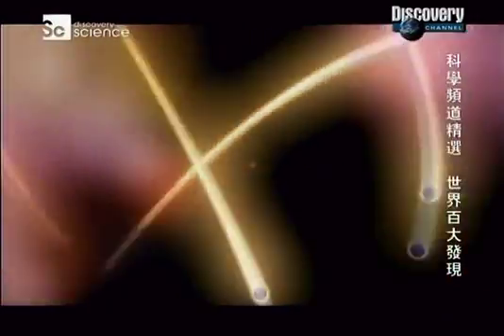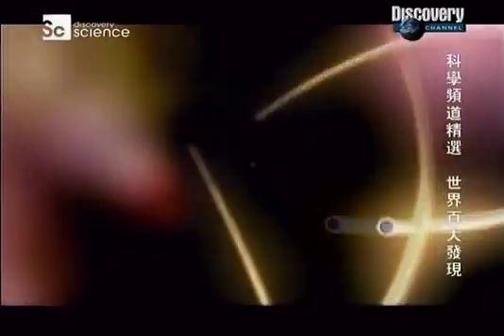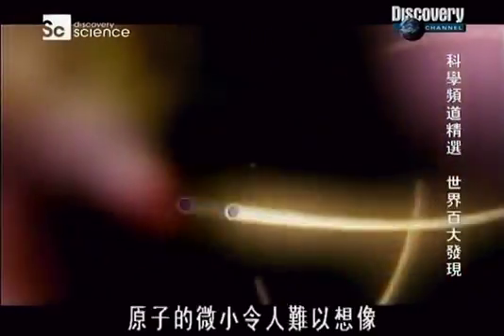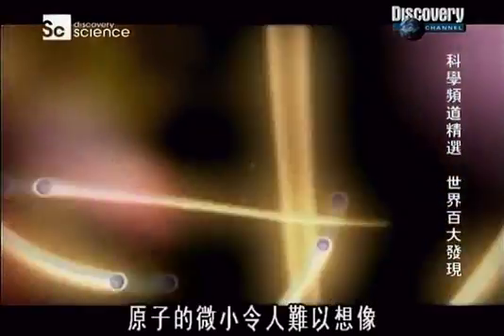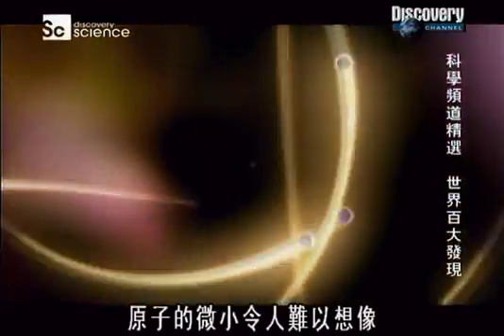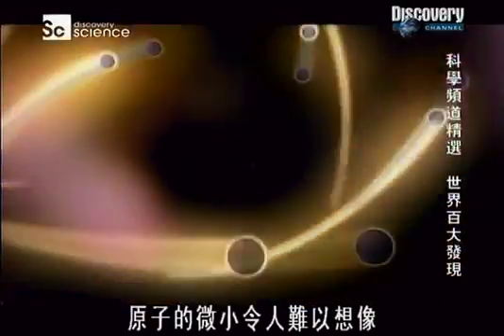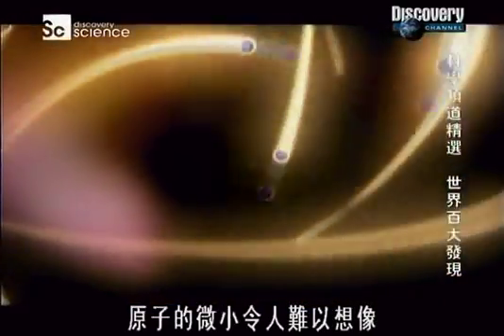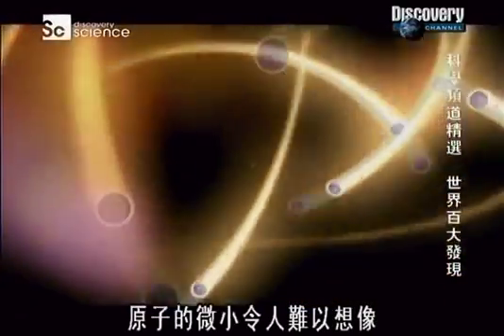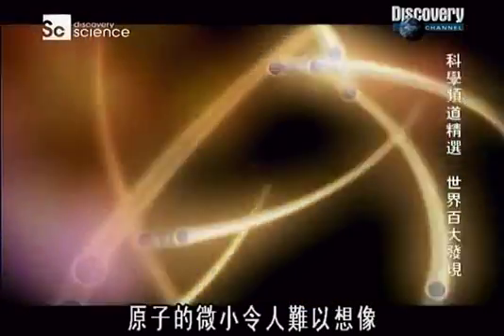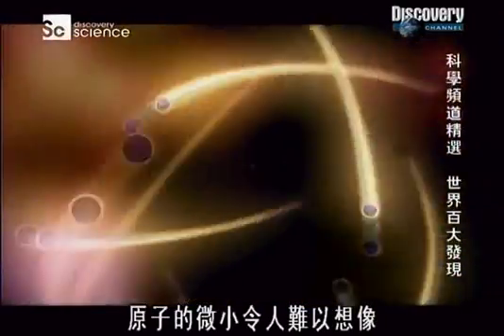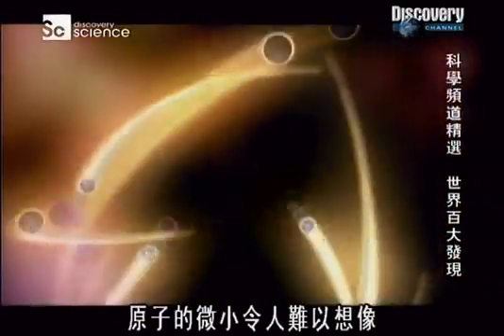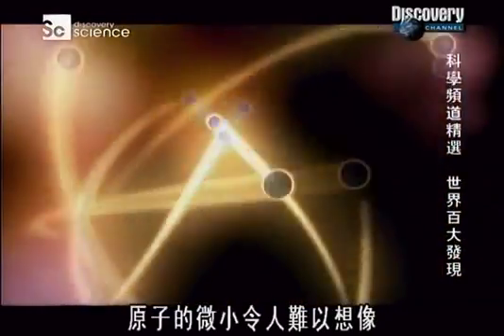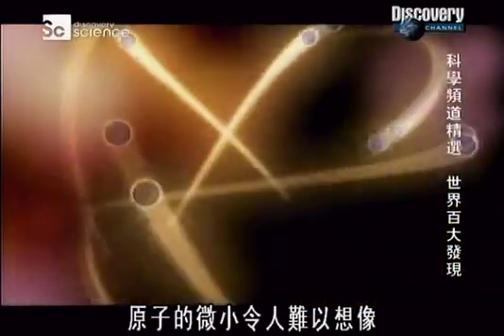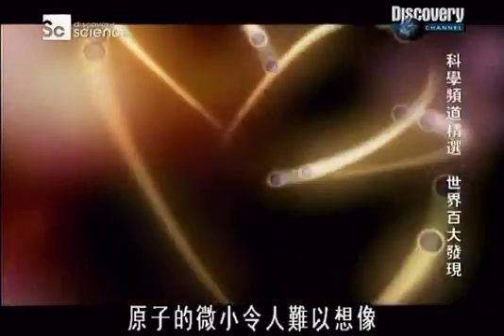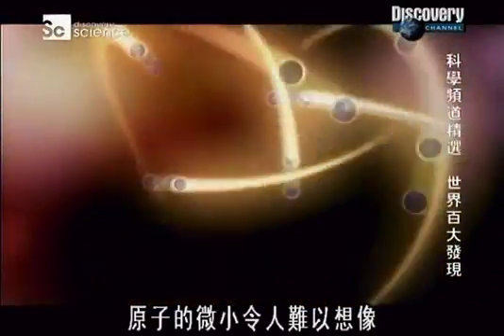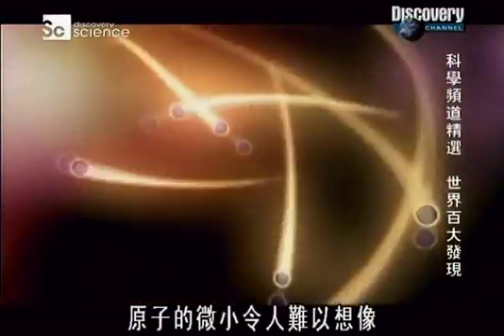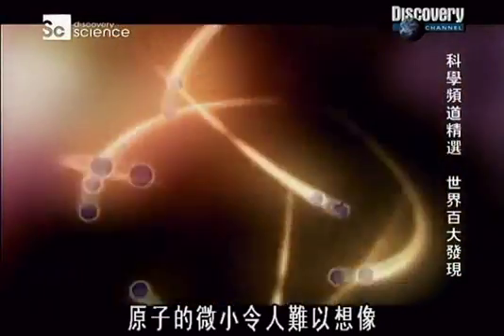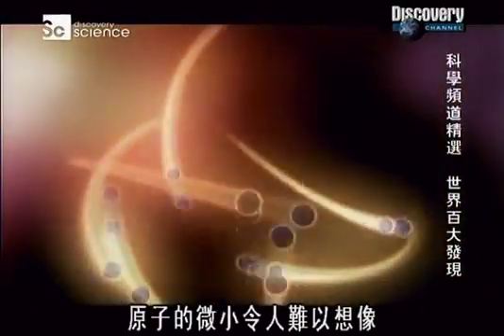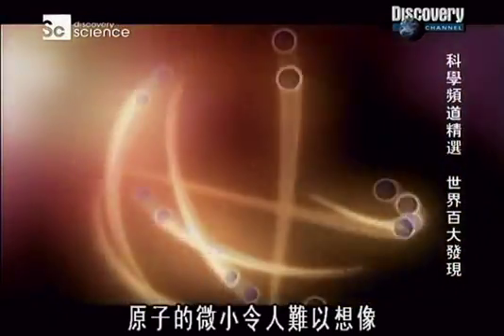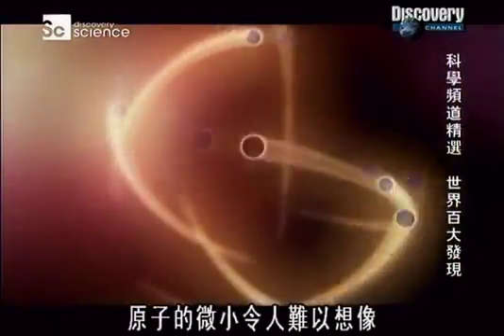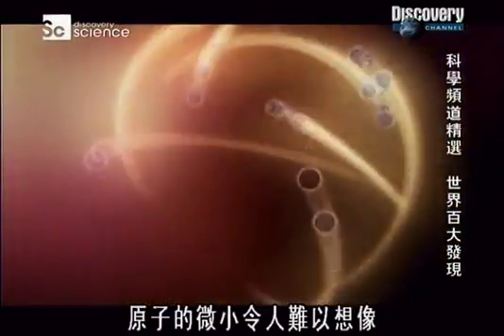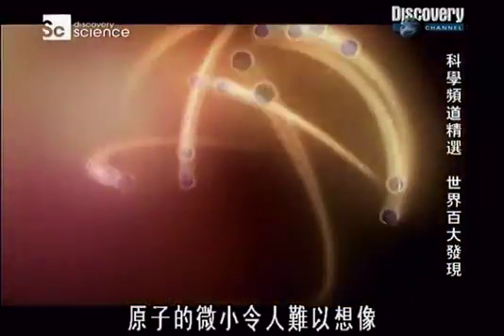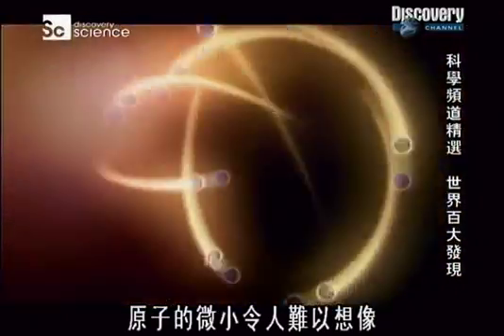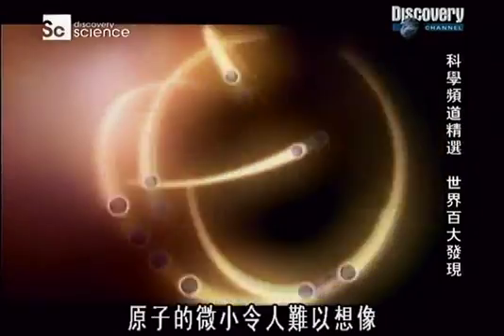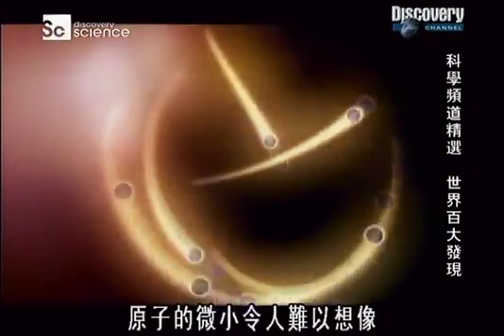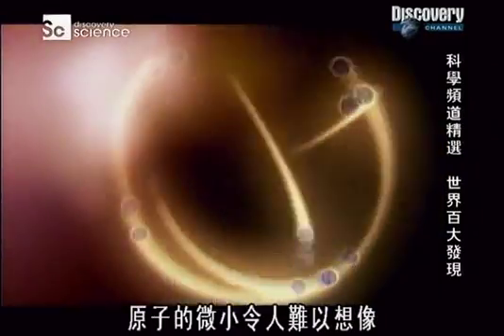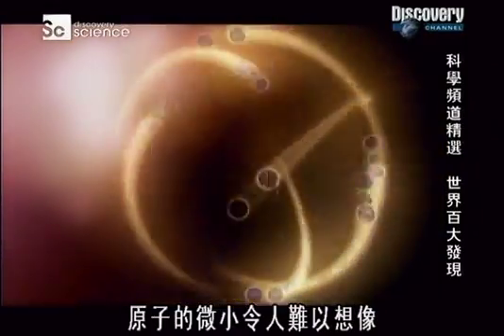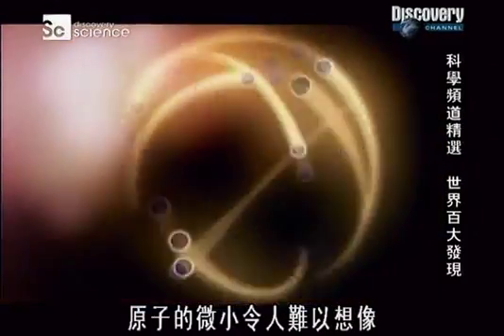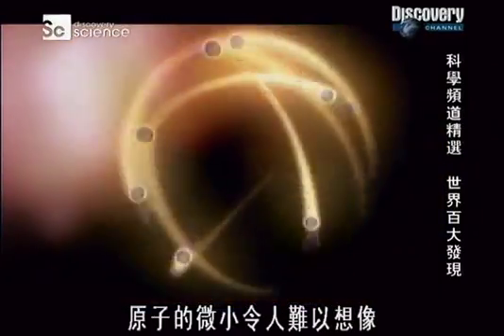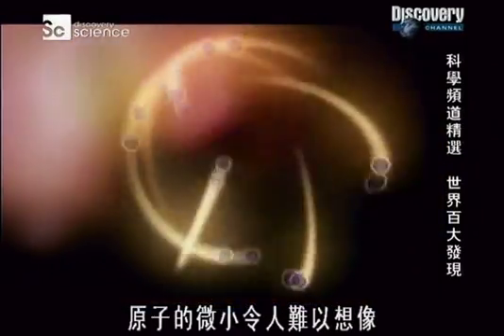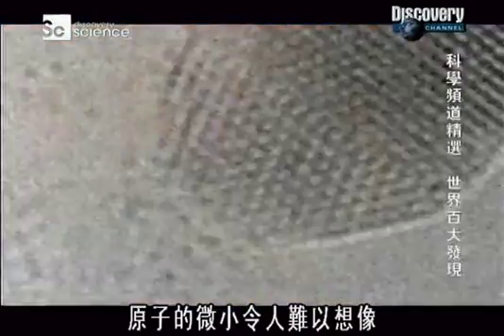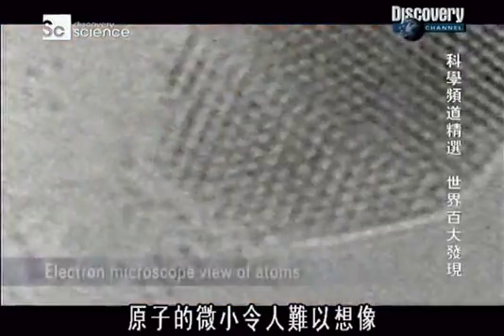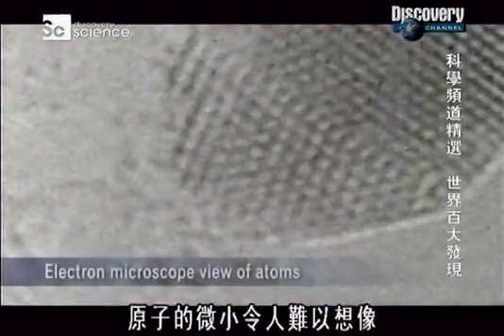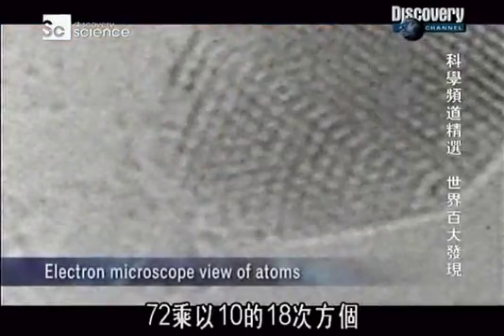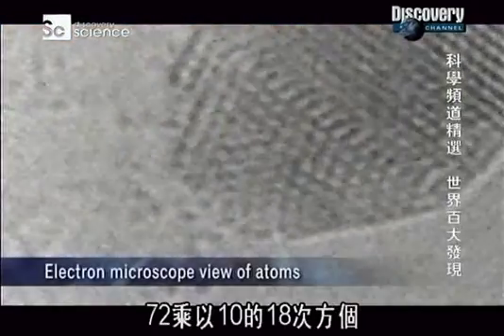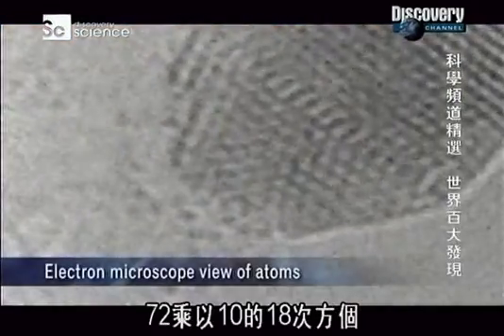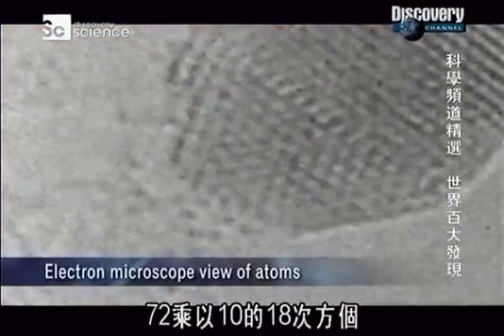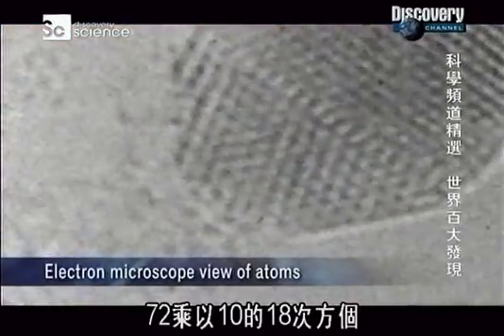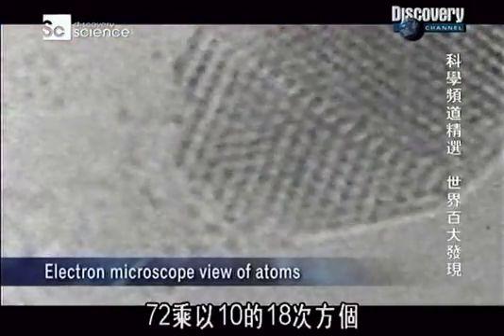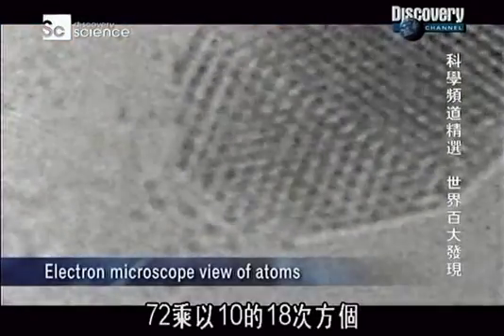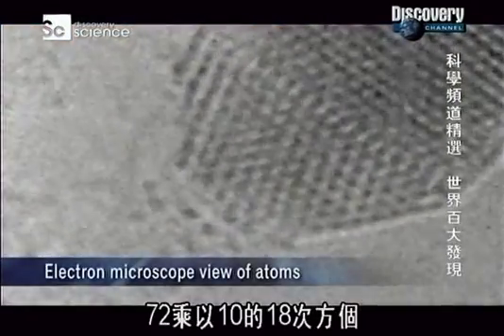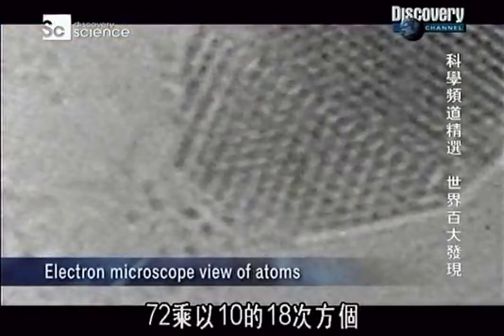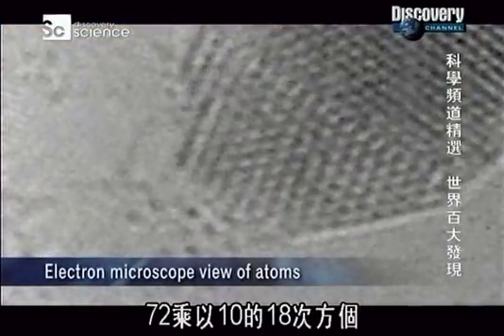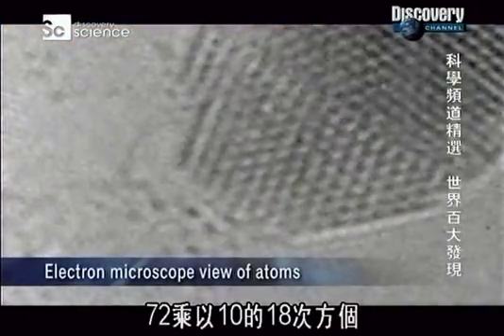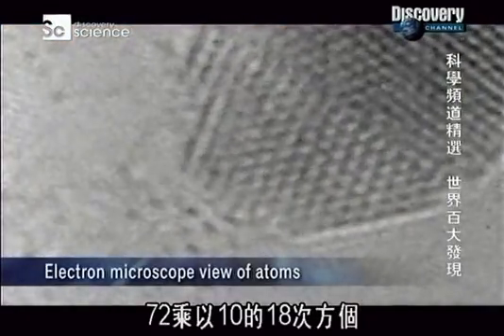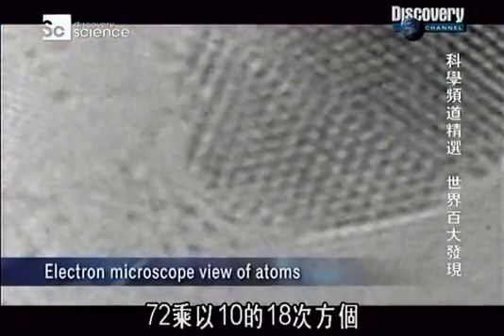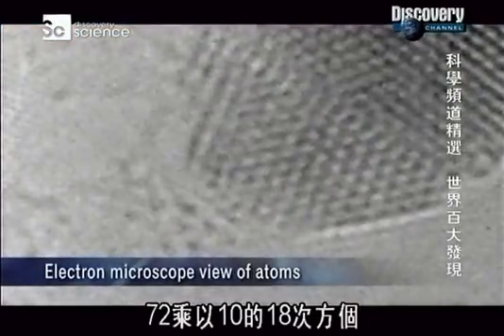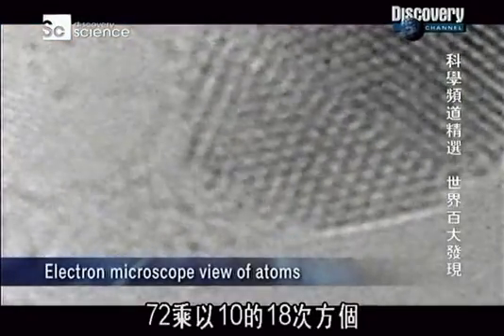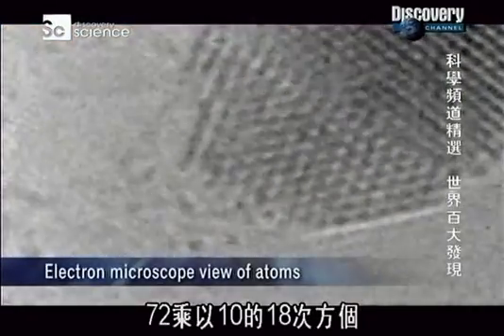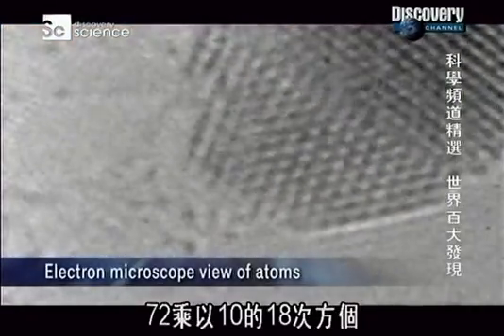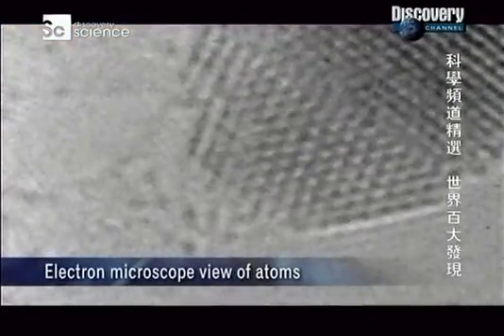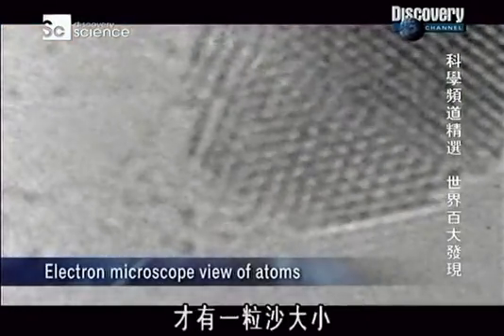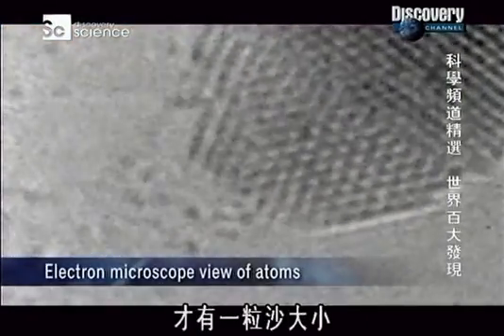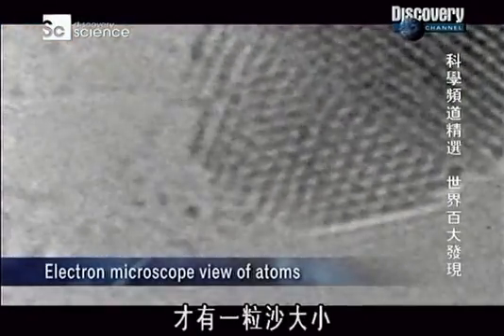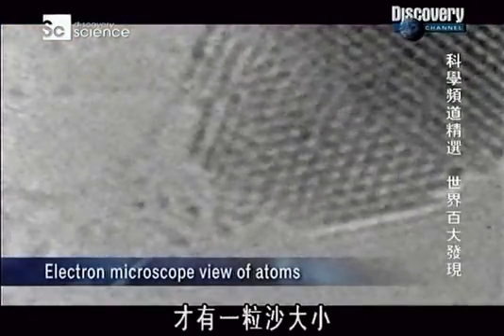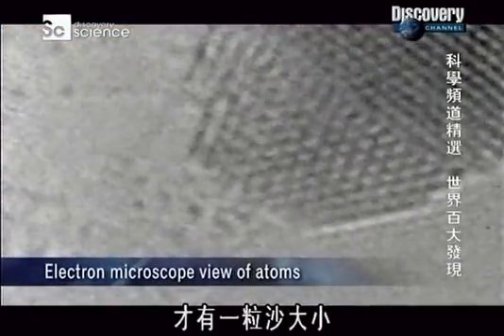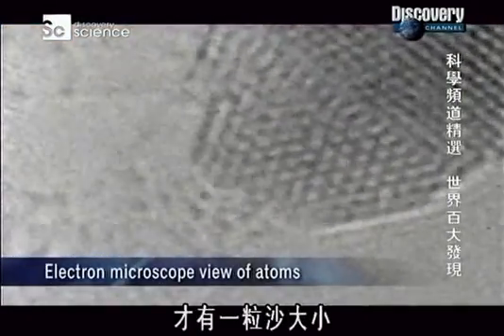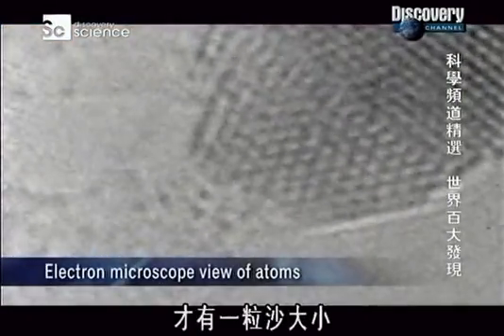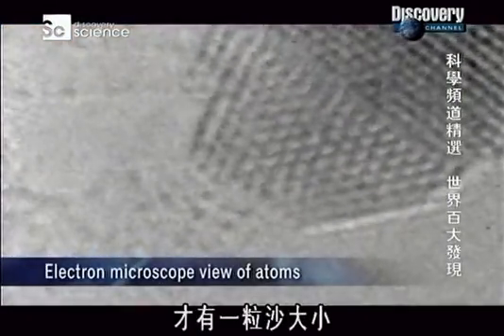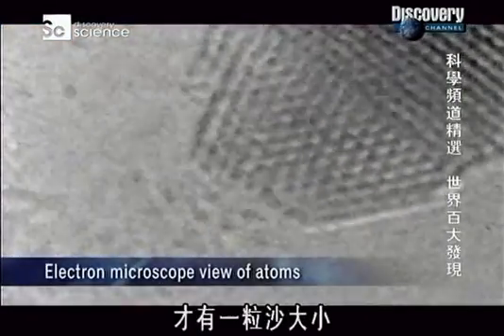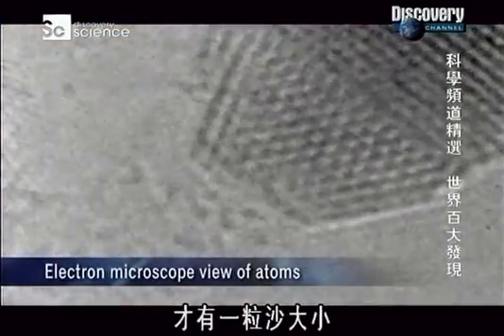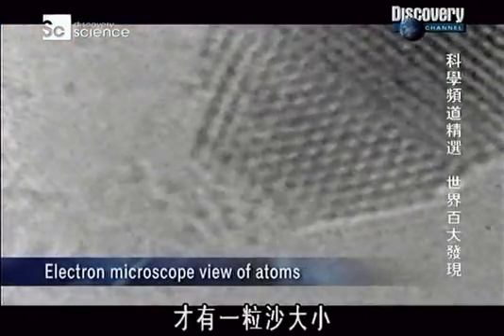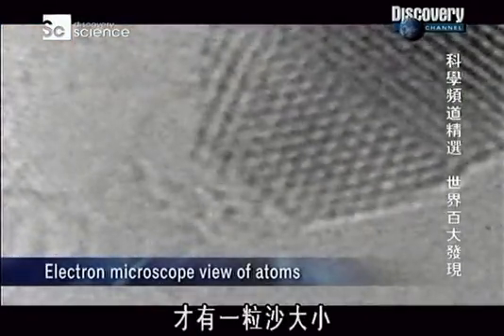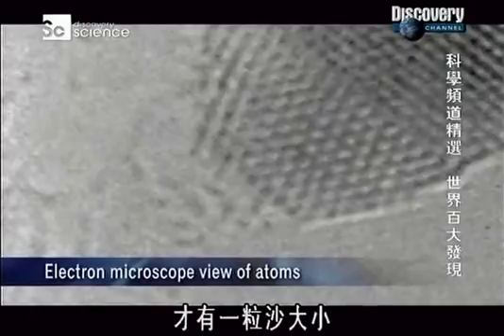The atom. So small, it's hard to imagine. Seventy-two quintillion of them fit into a single grain of sand.